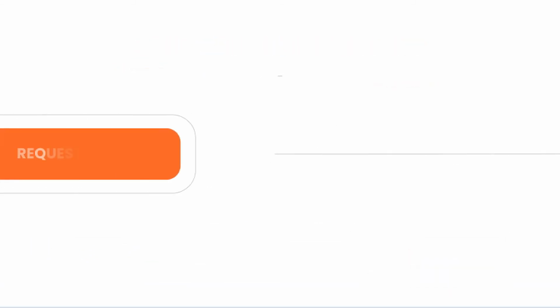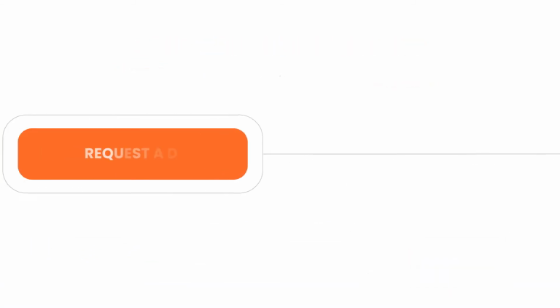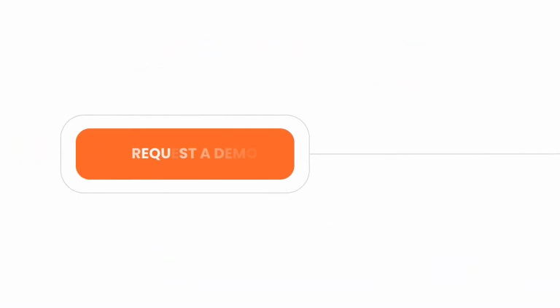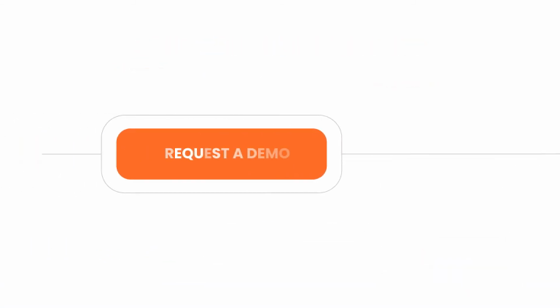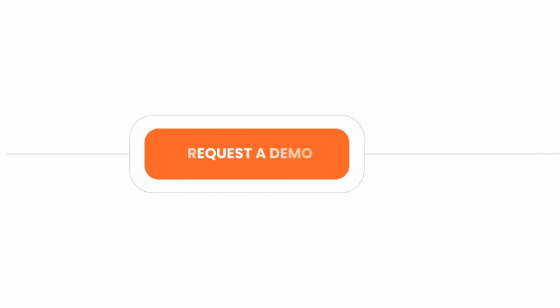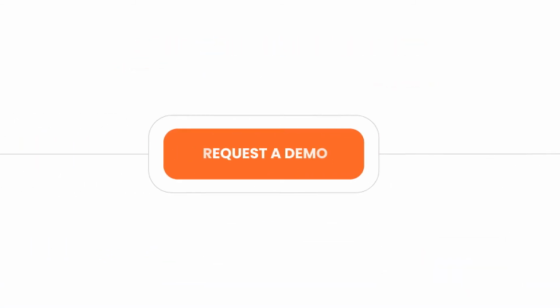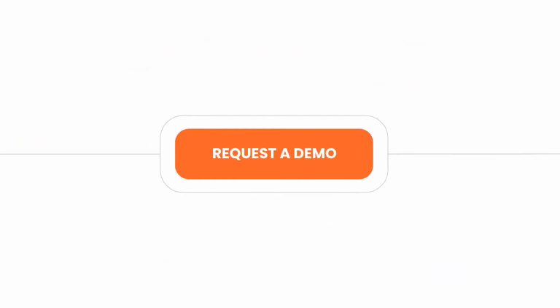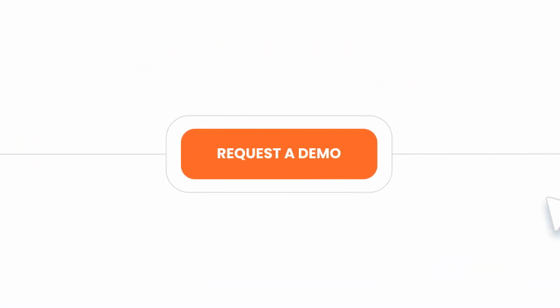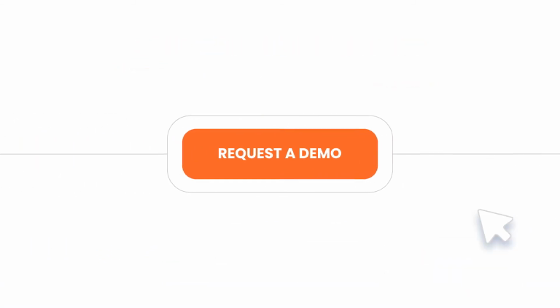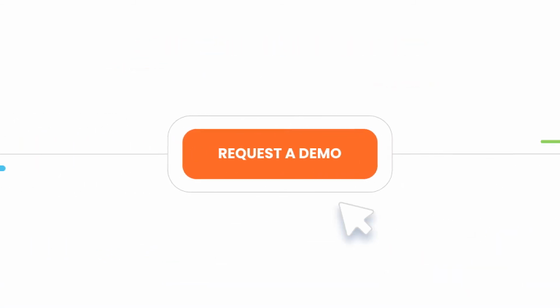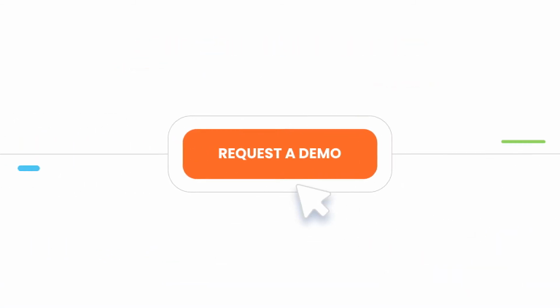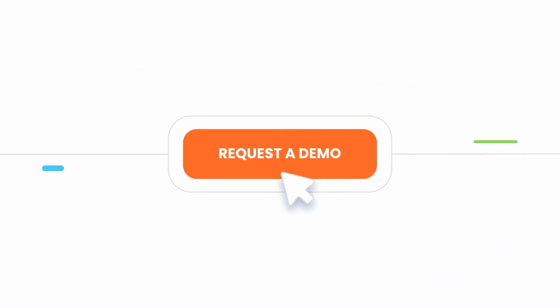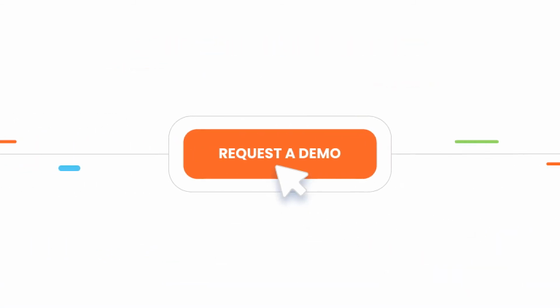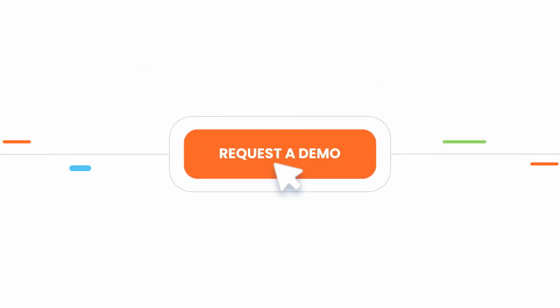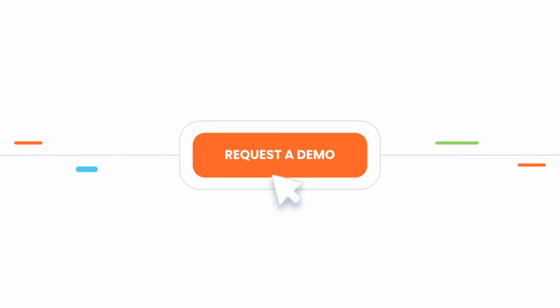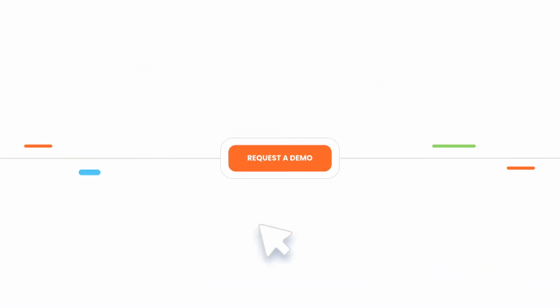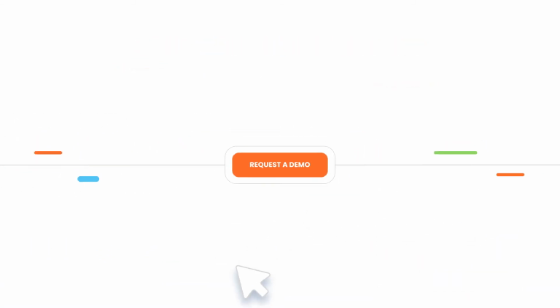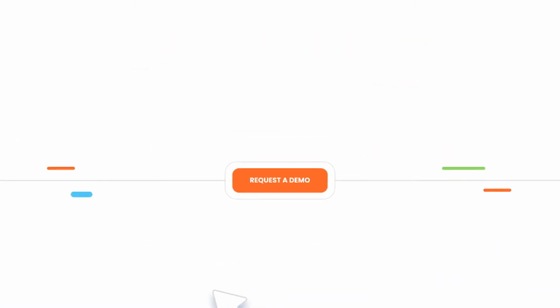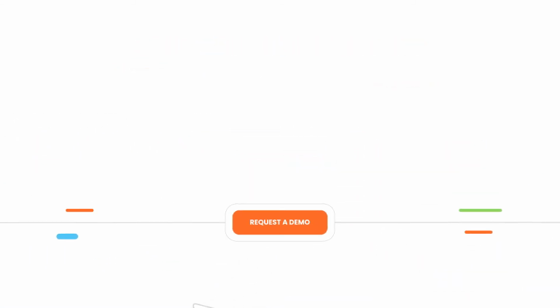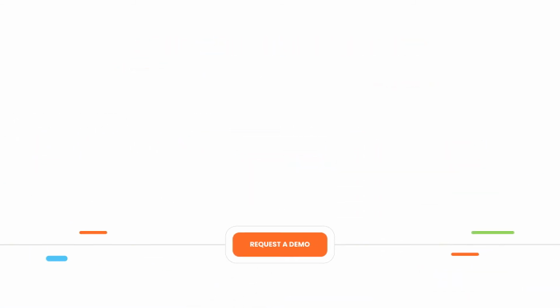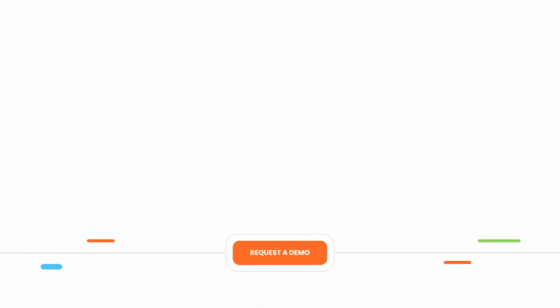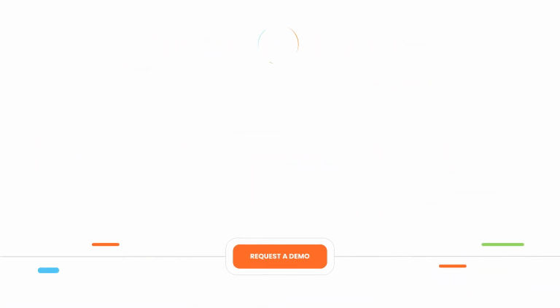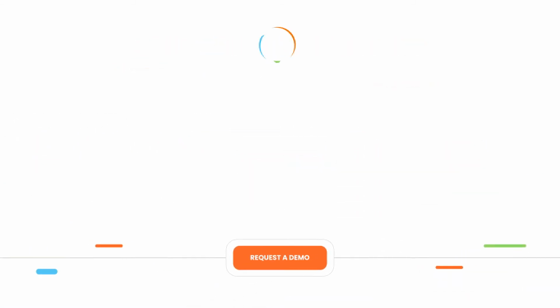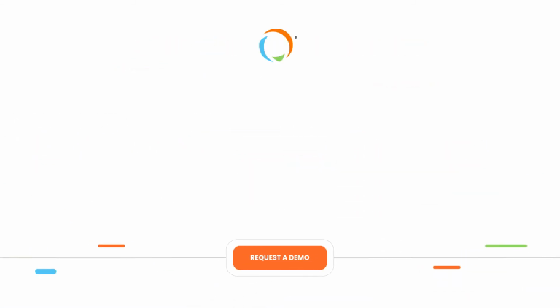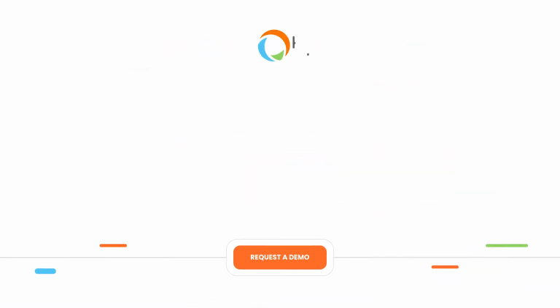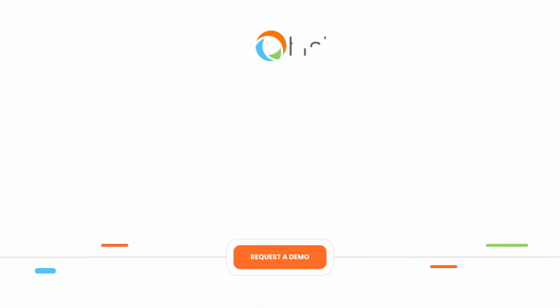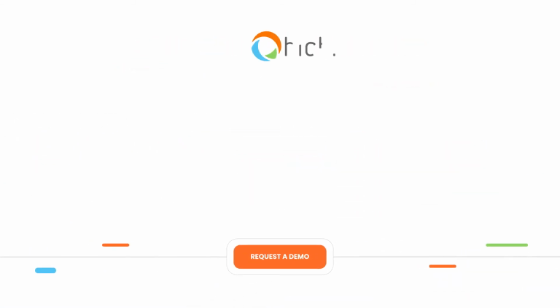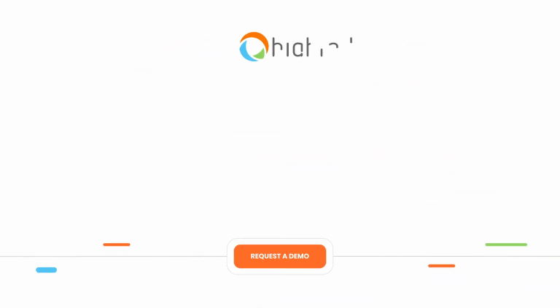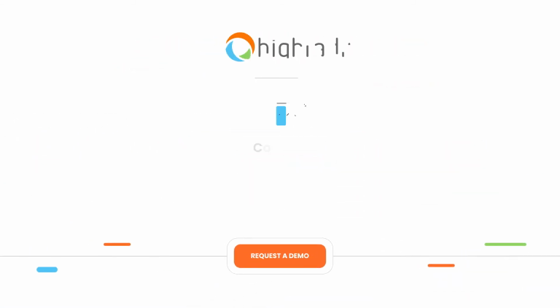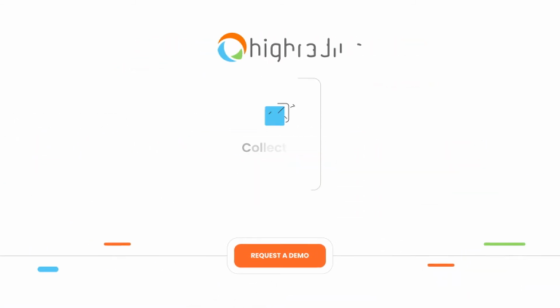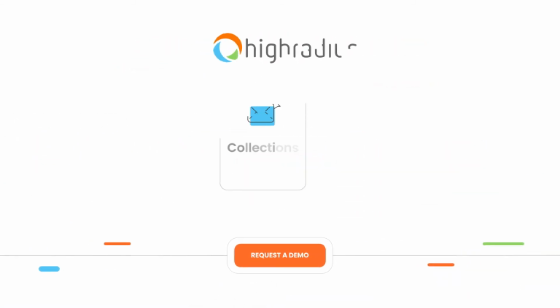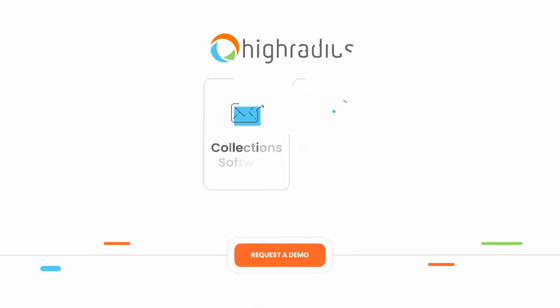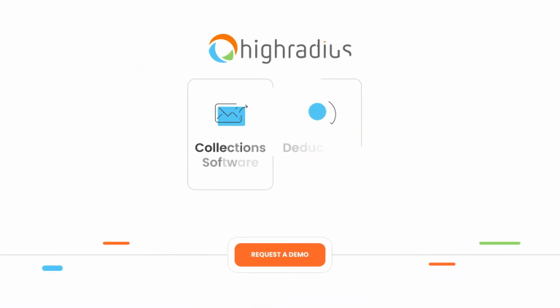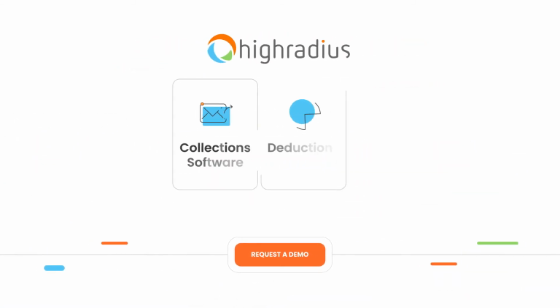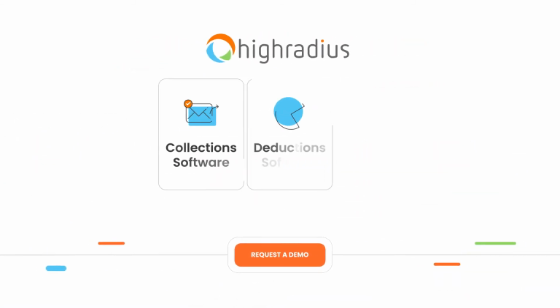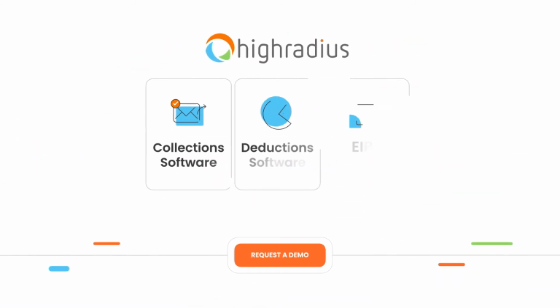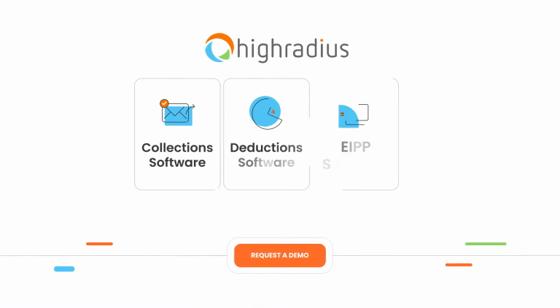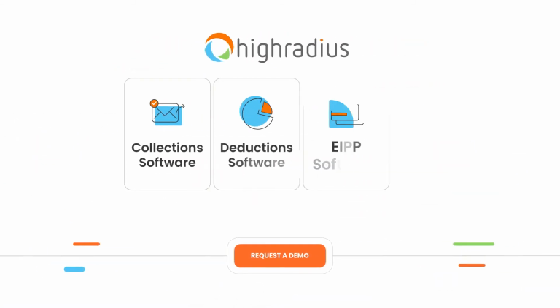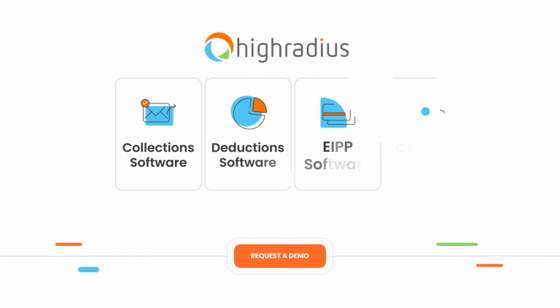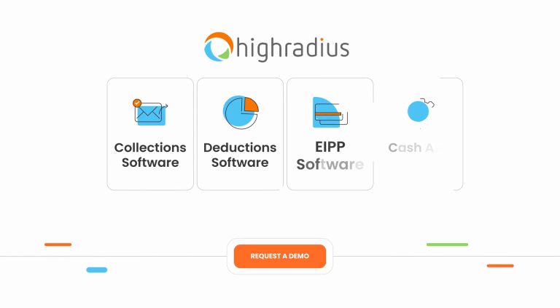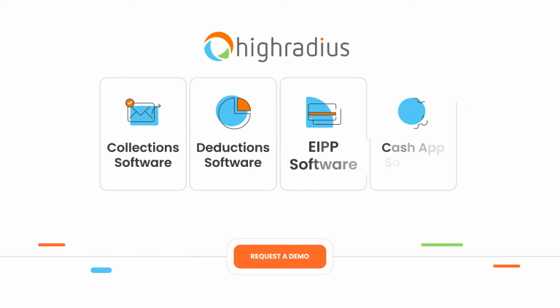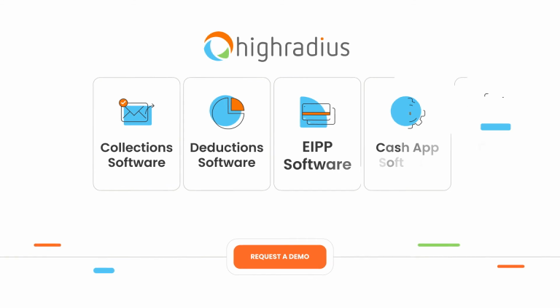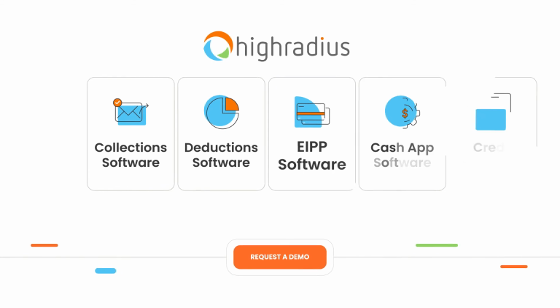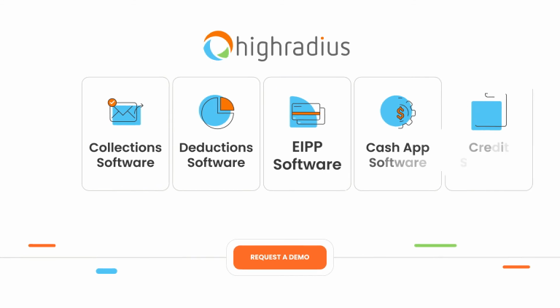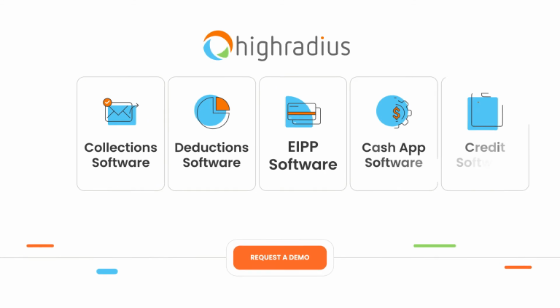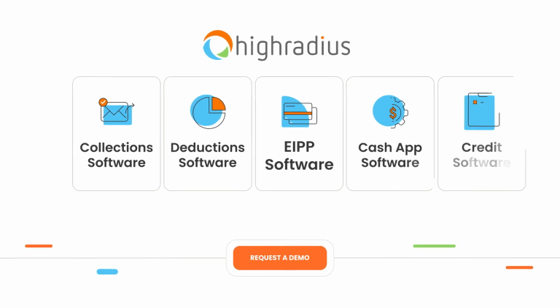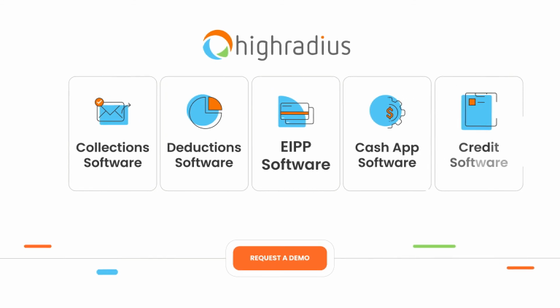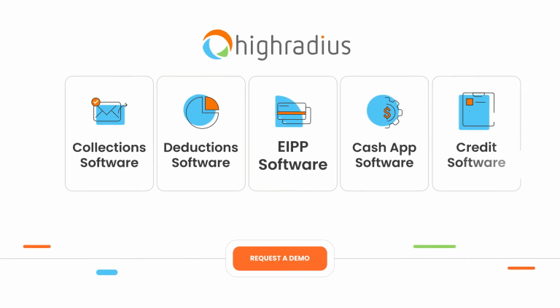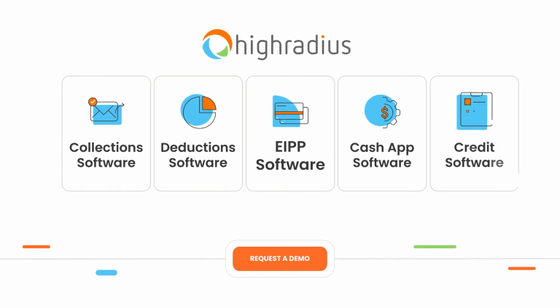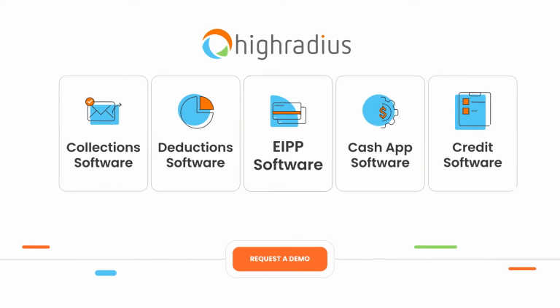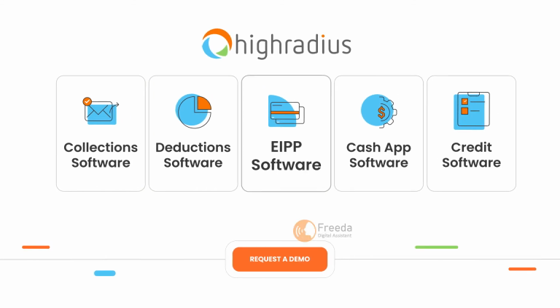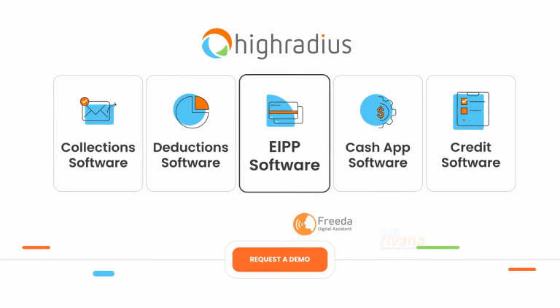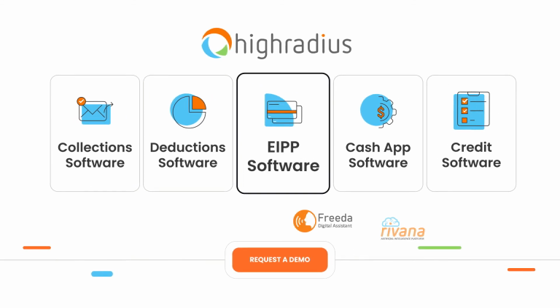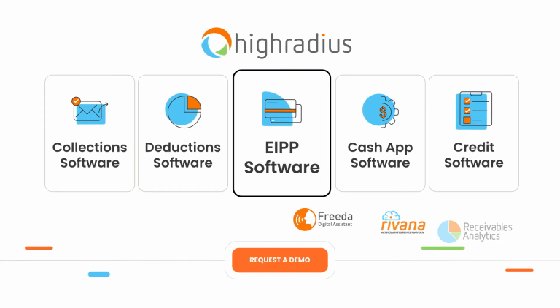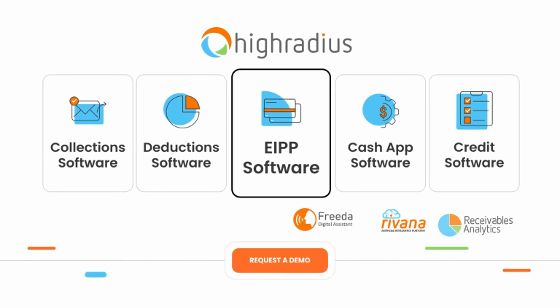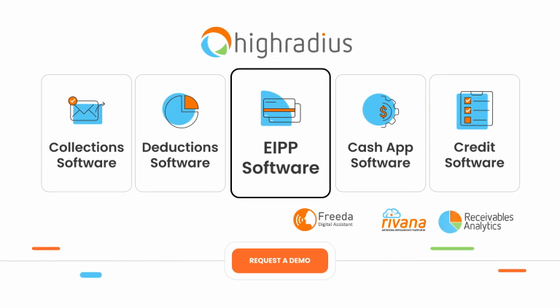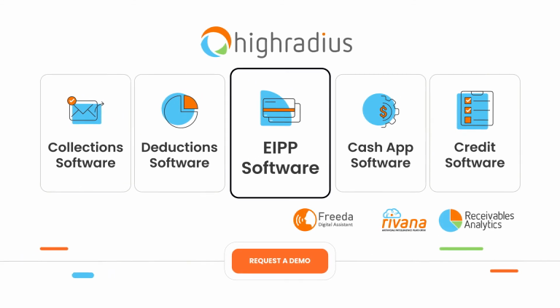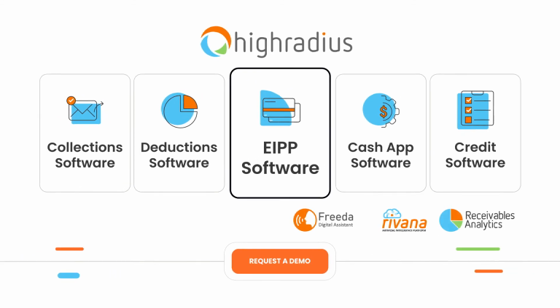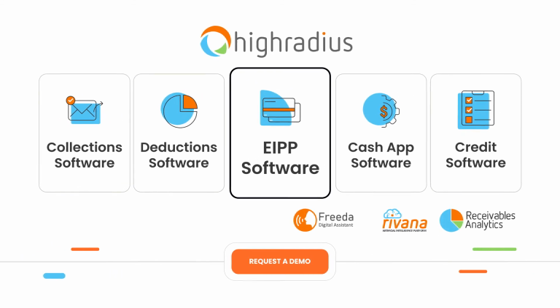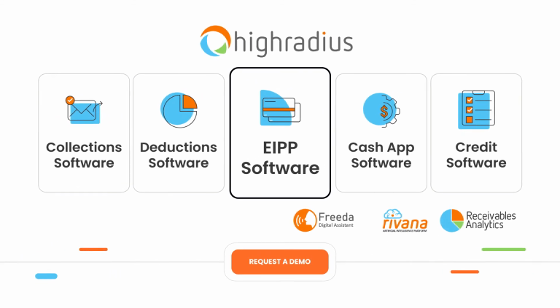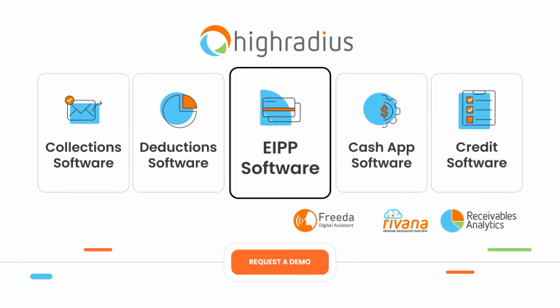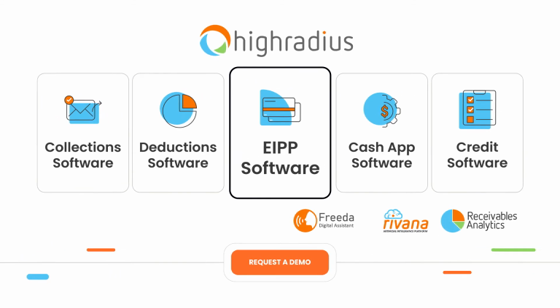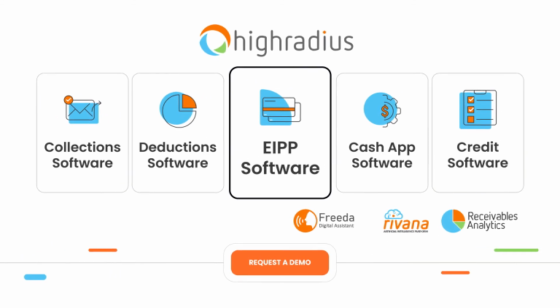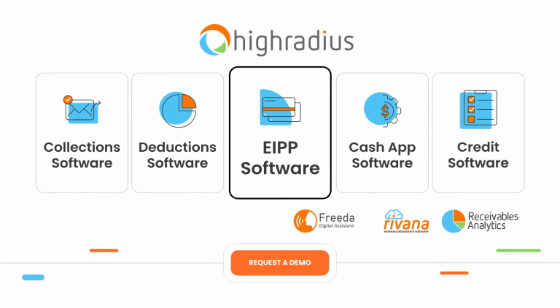Request a demo with HighRadius today to transform your payments and invoicing.